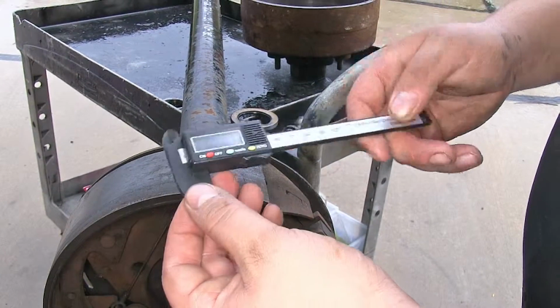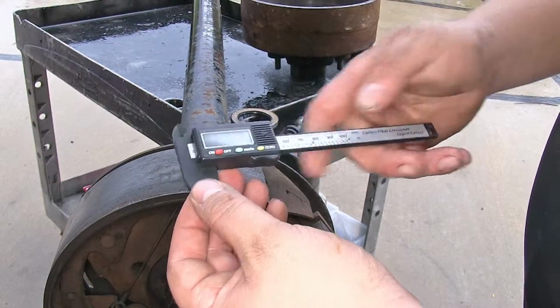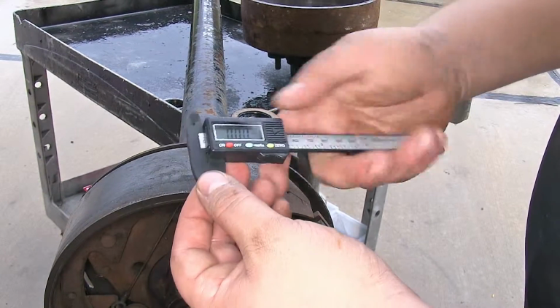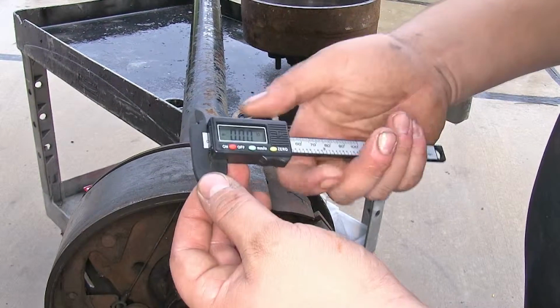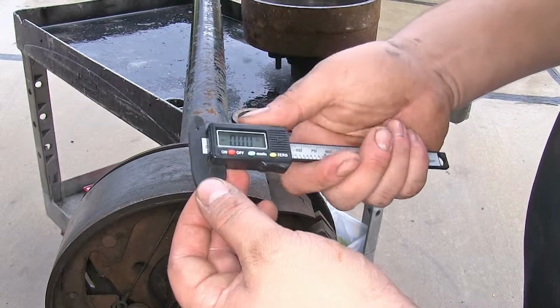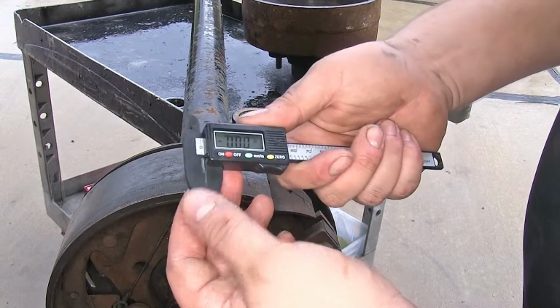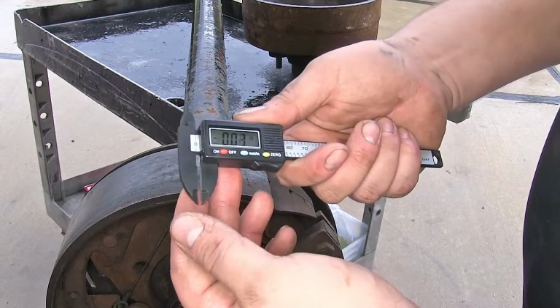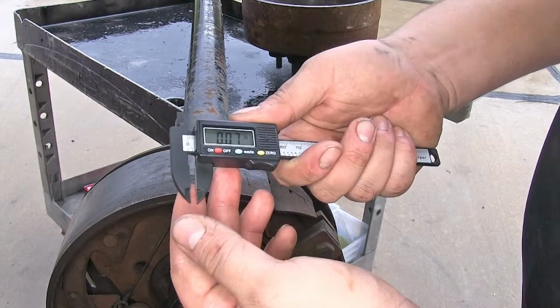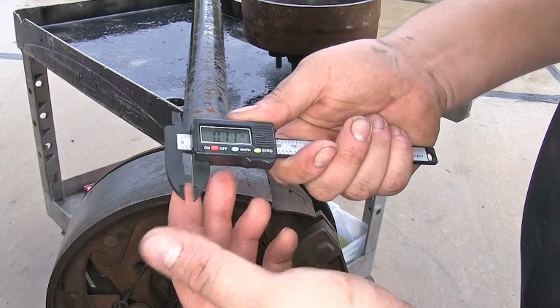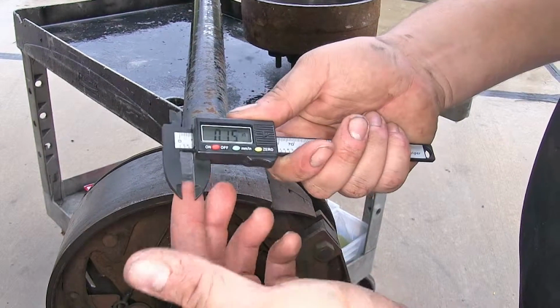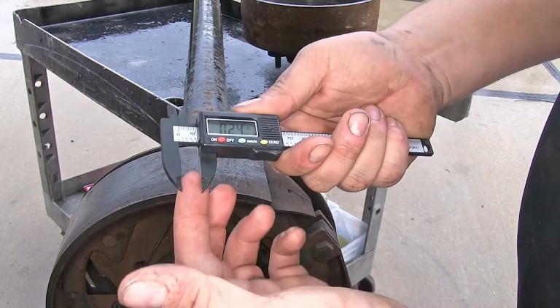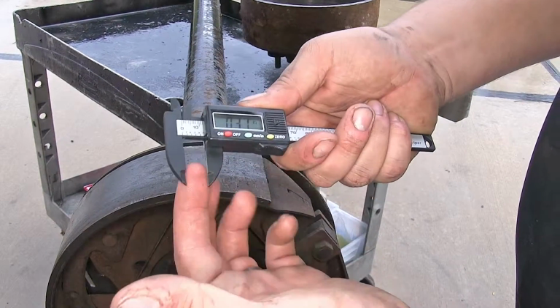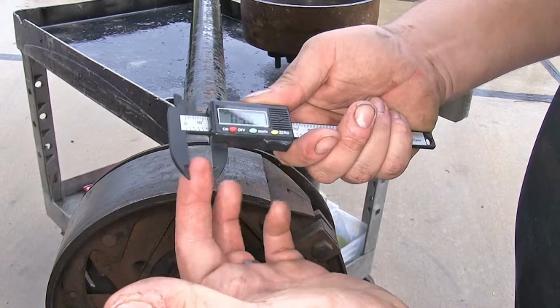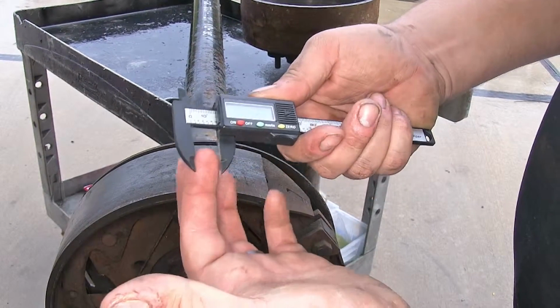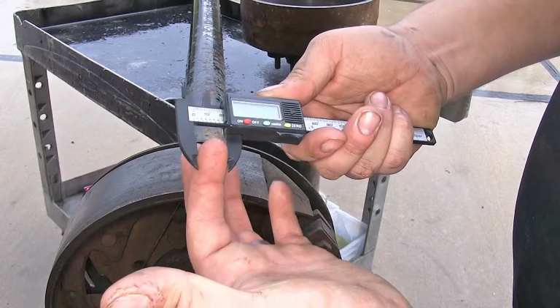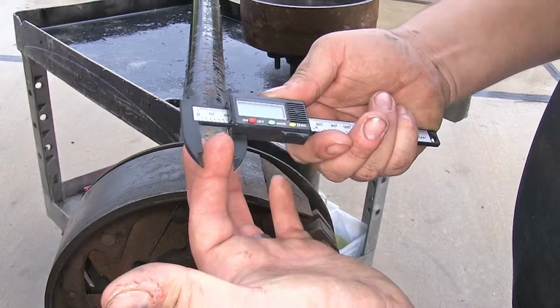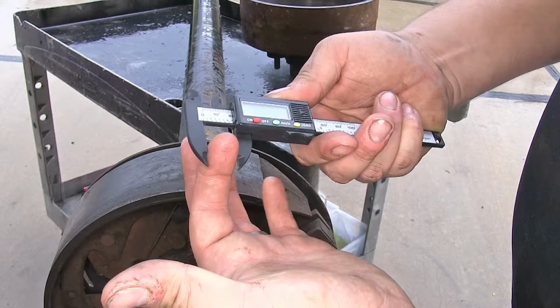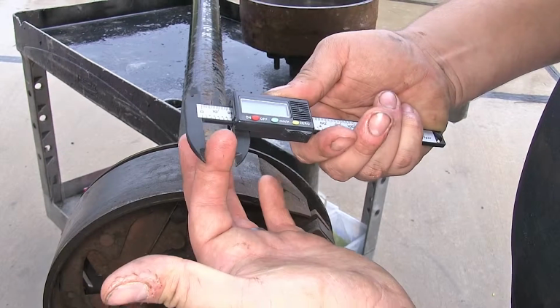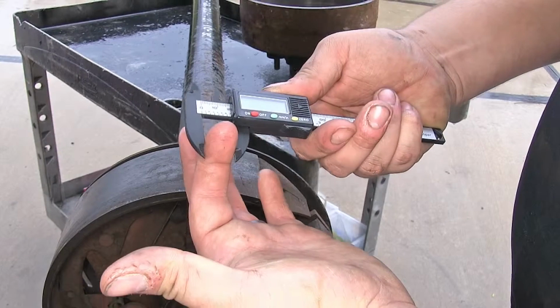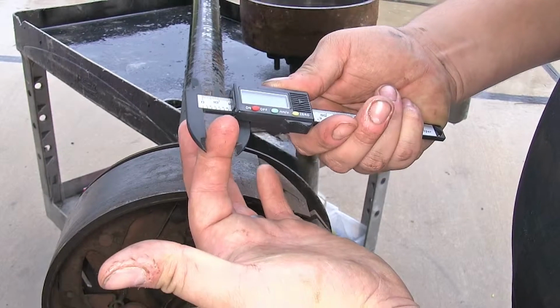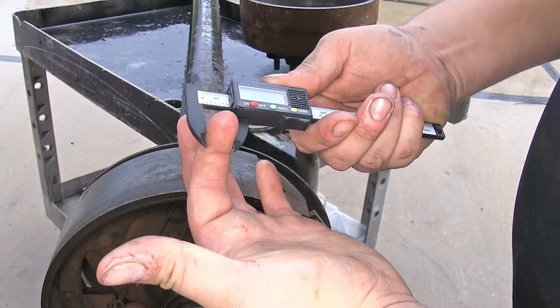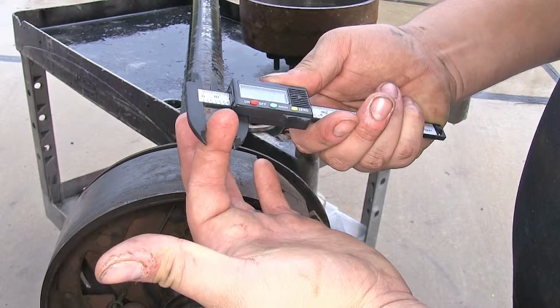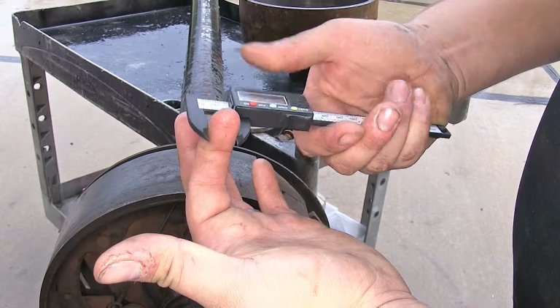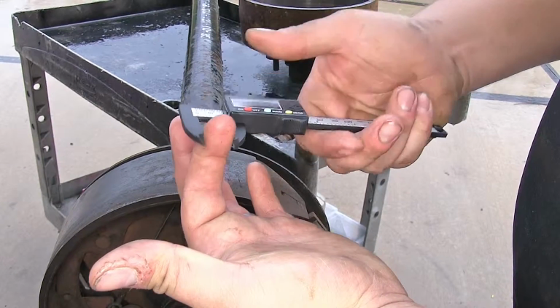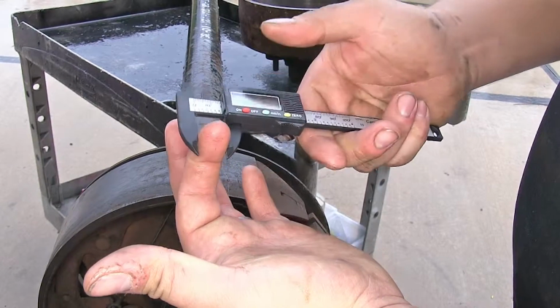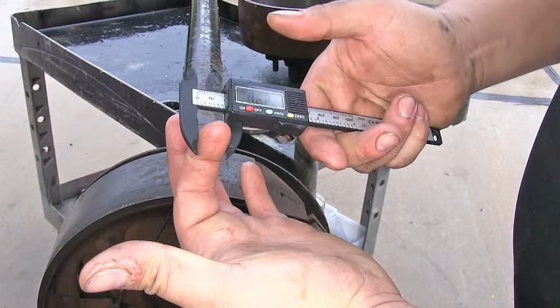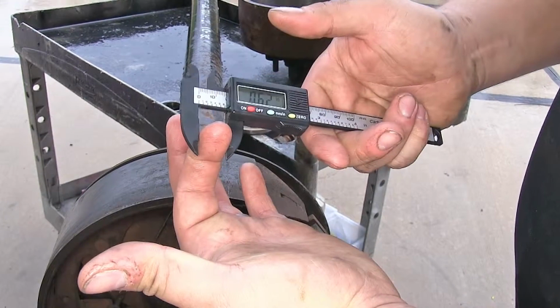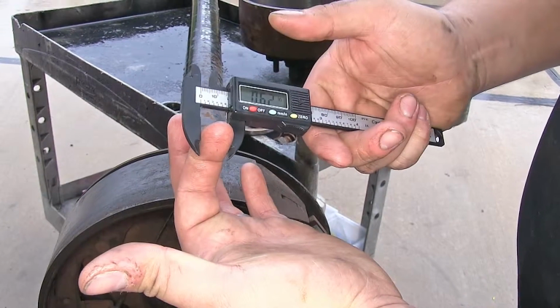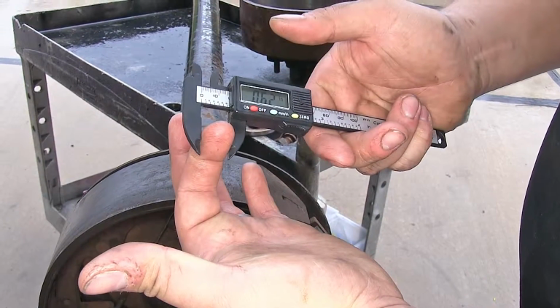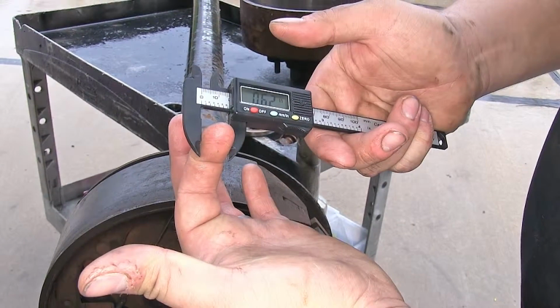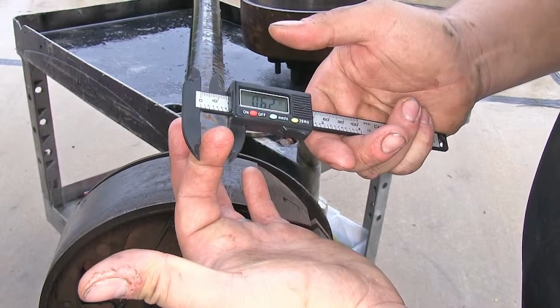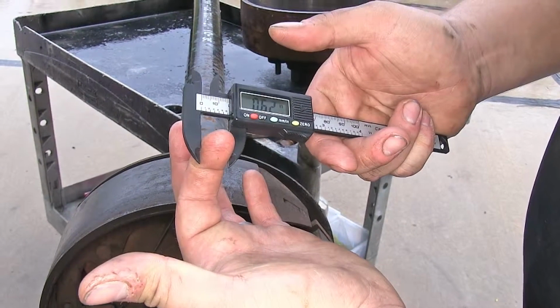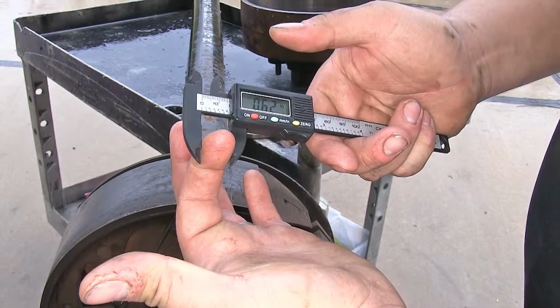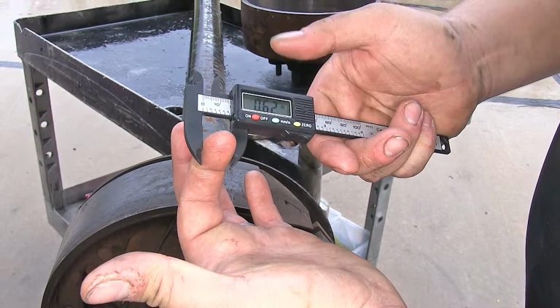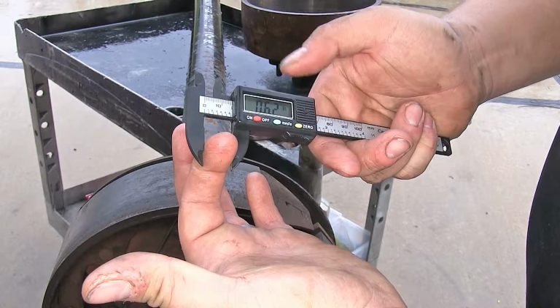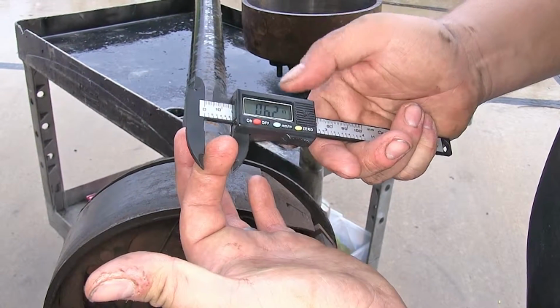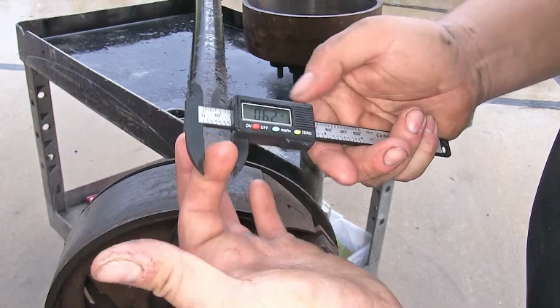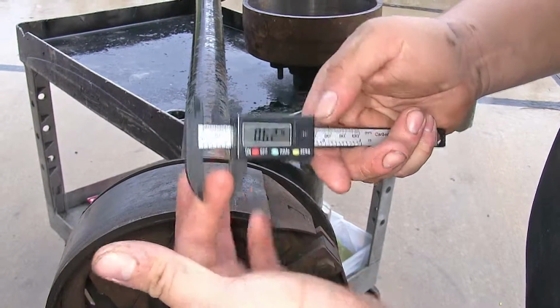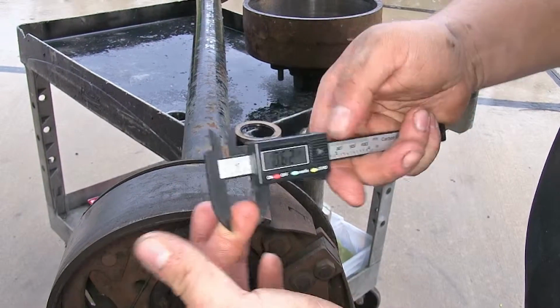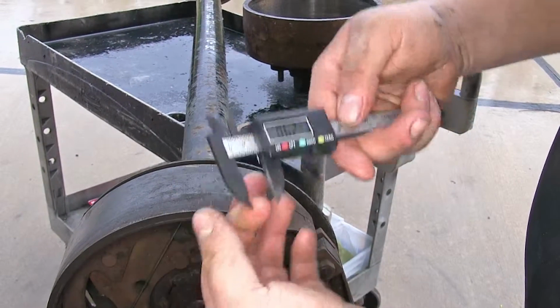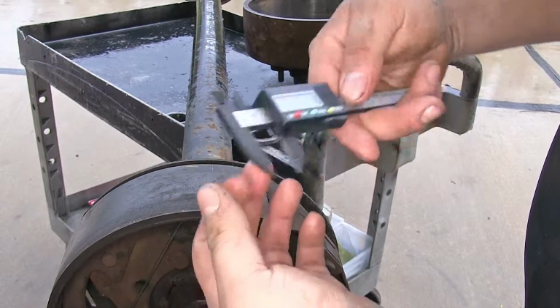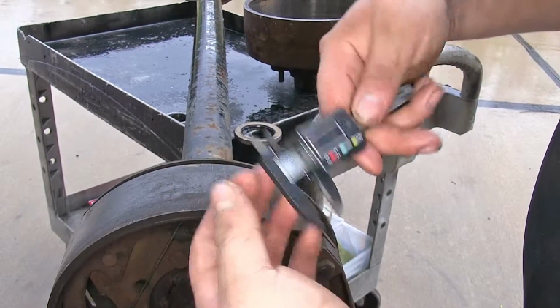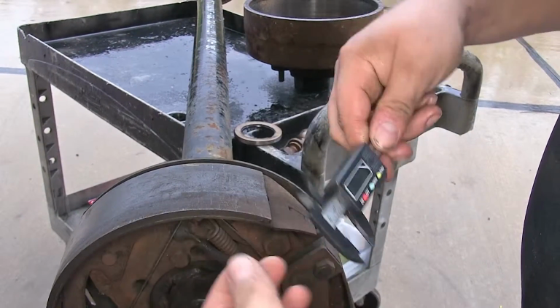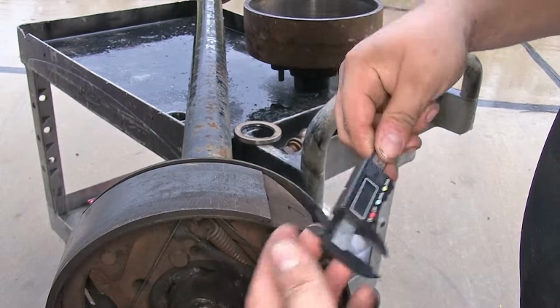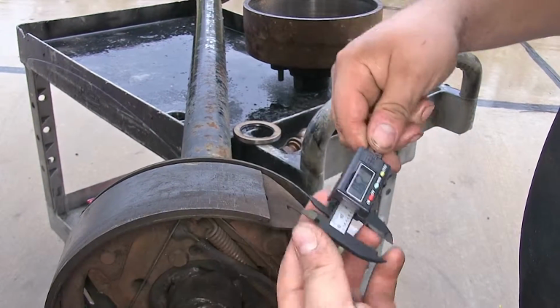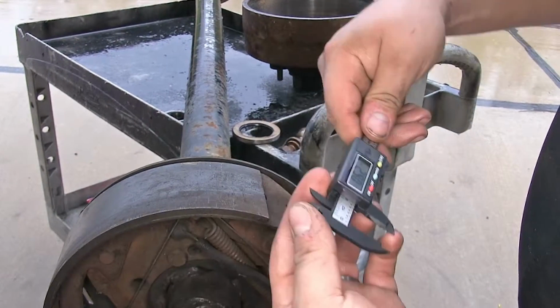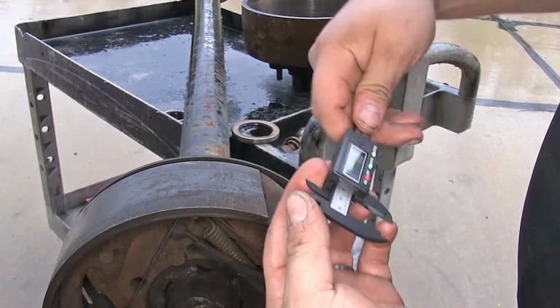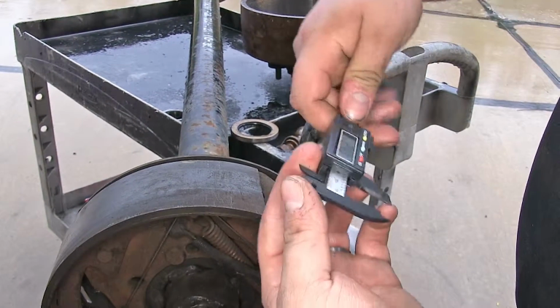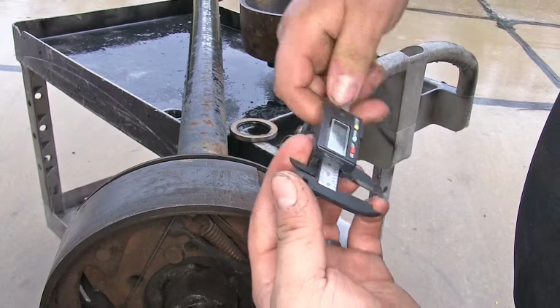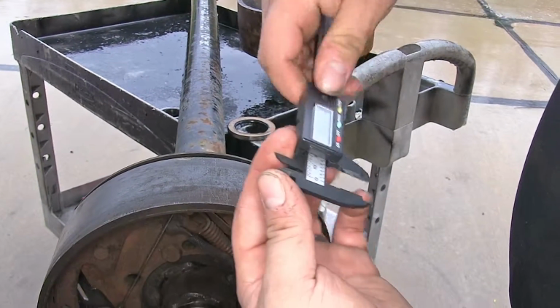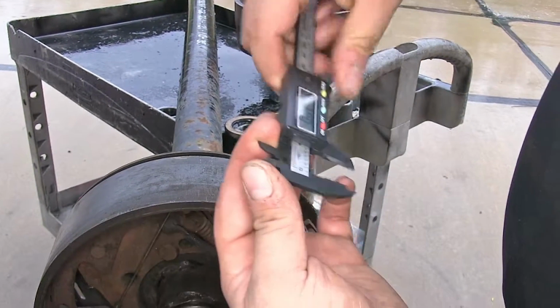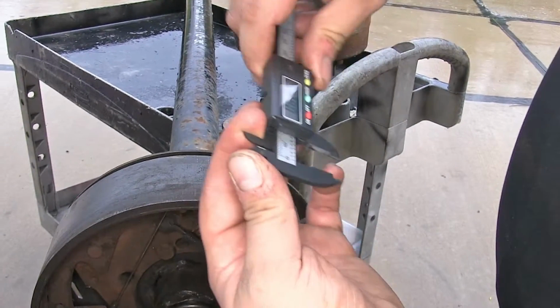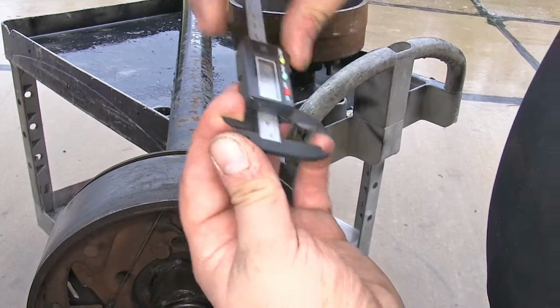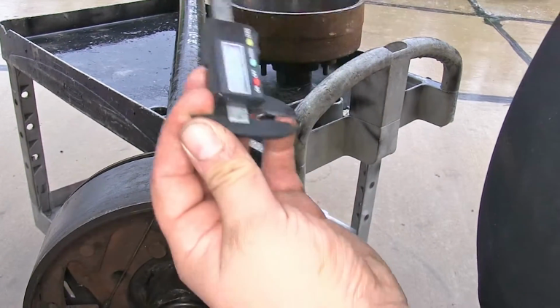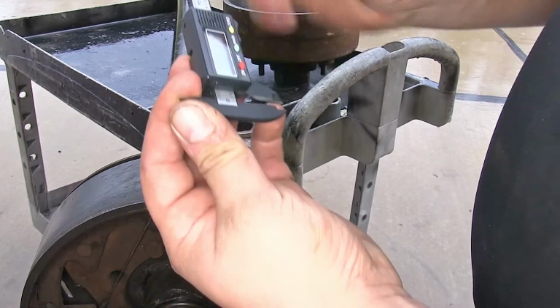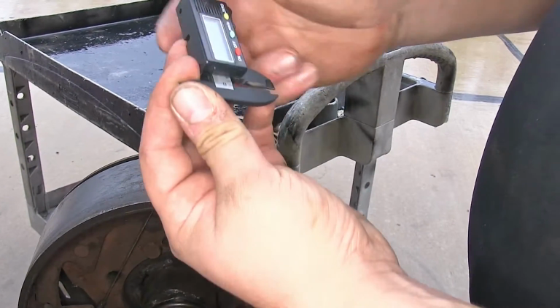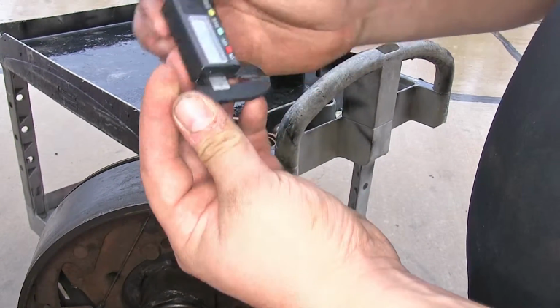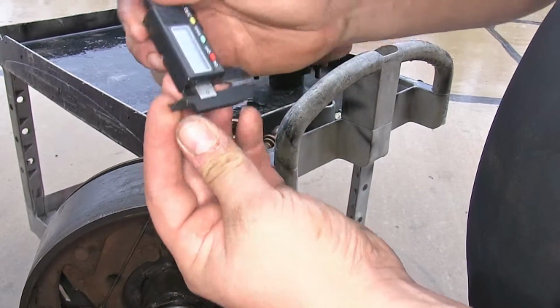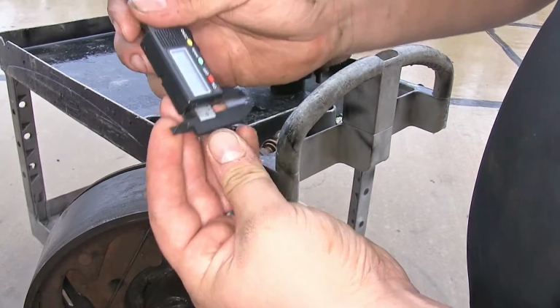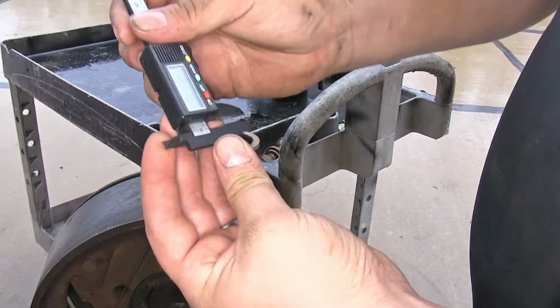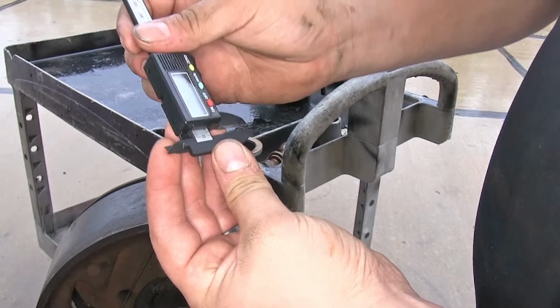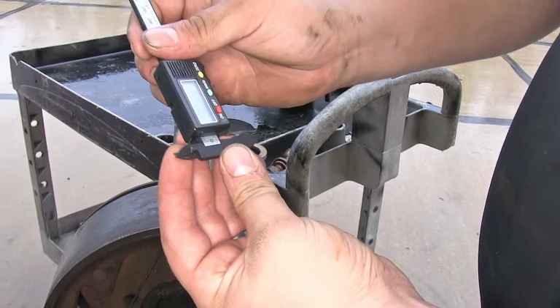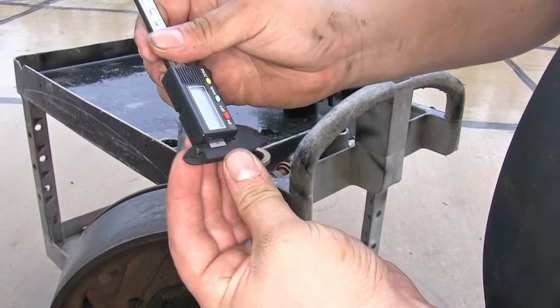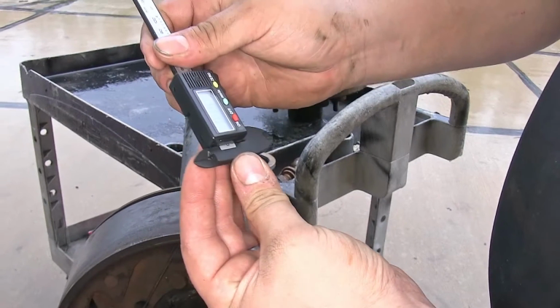This allows us to measure the outside diameter or the inside dimensions with the other side of the caliper.